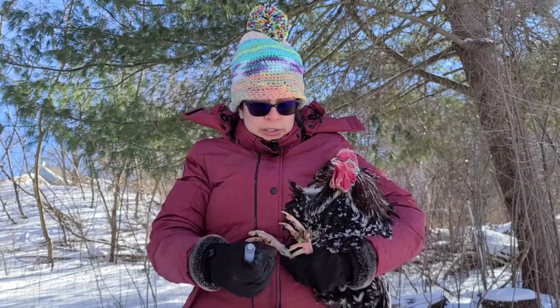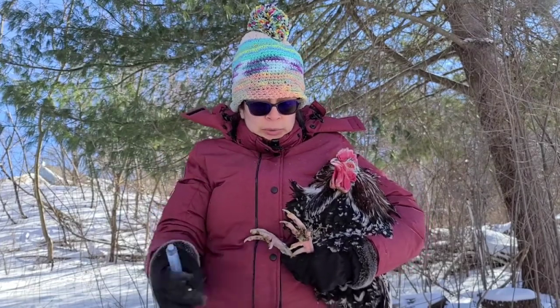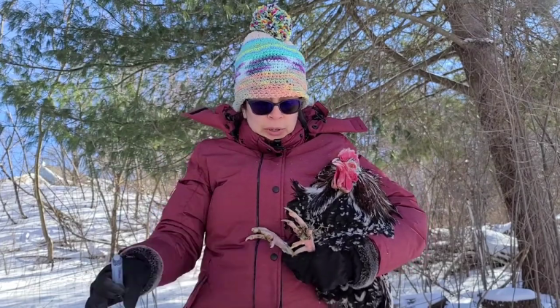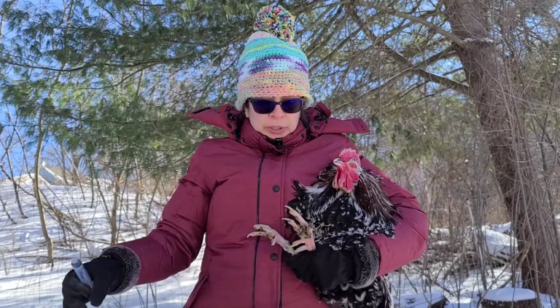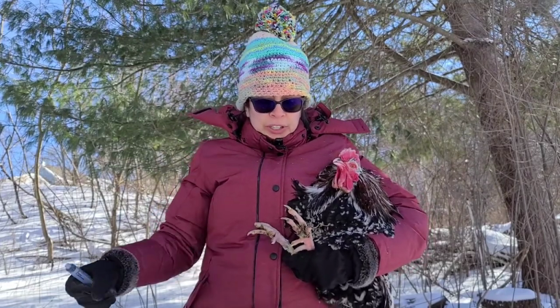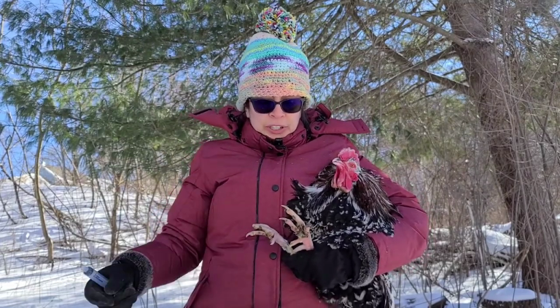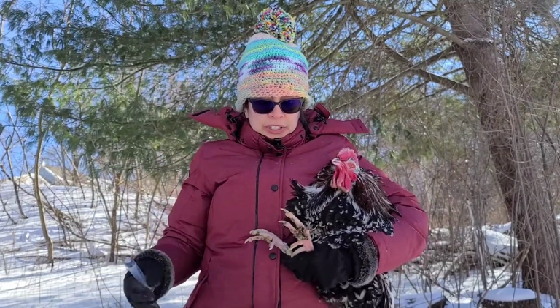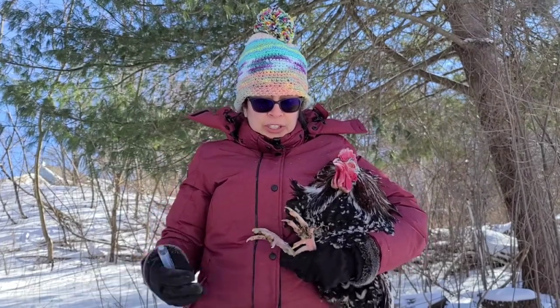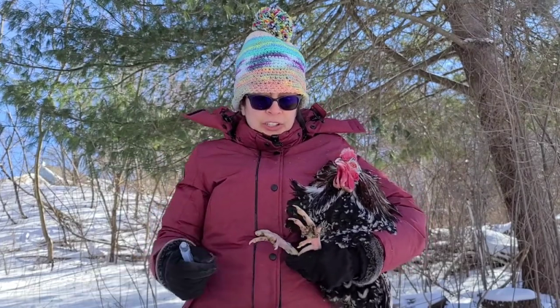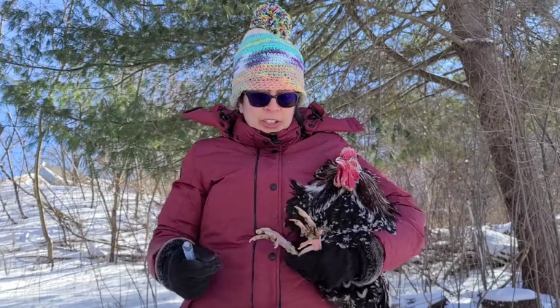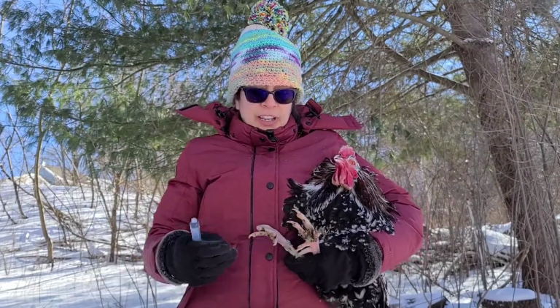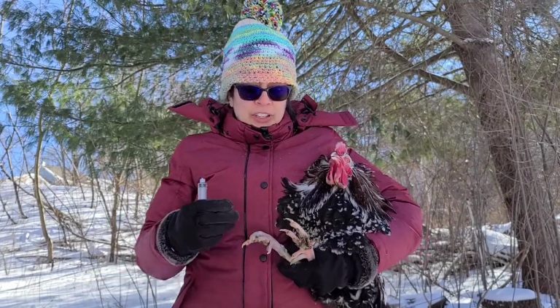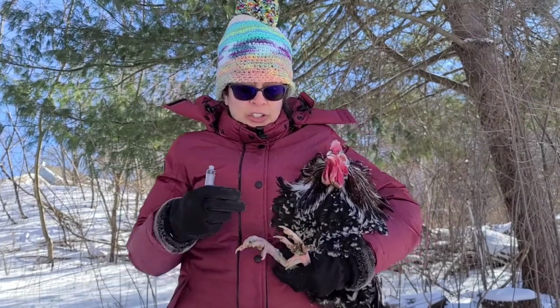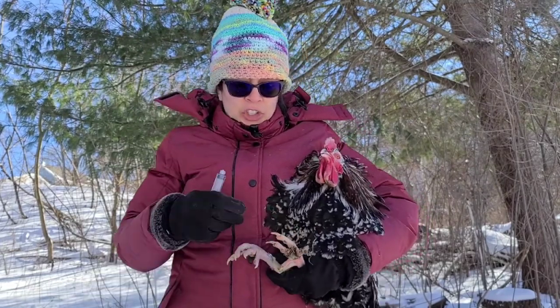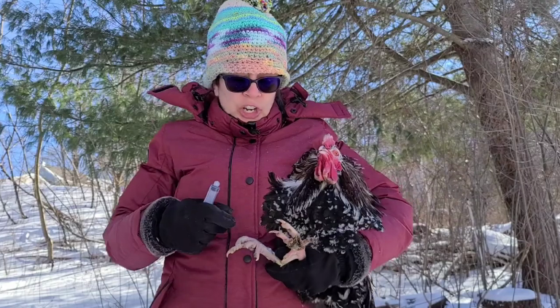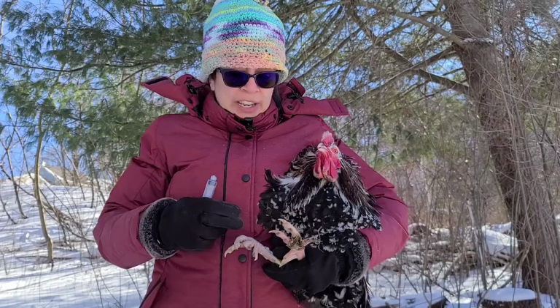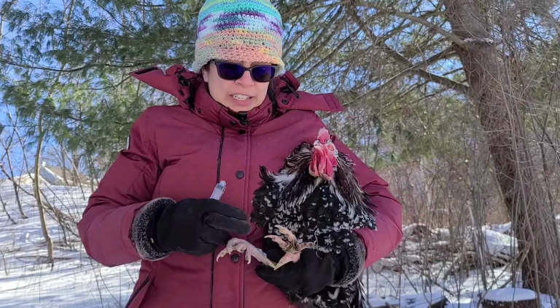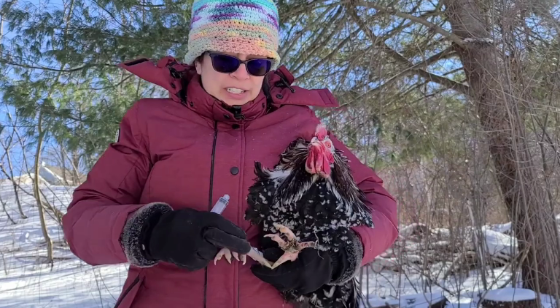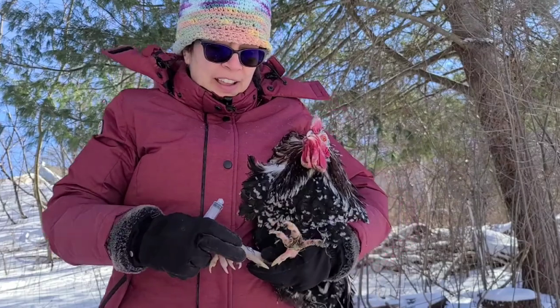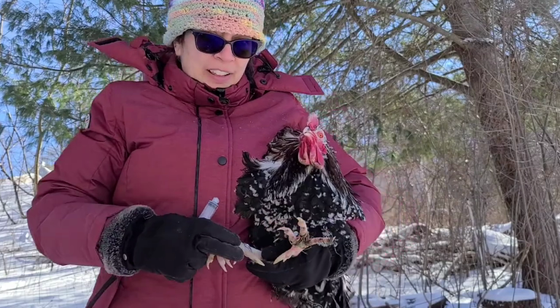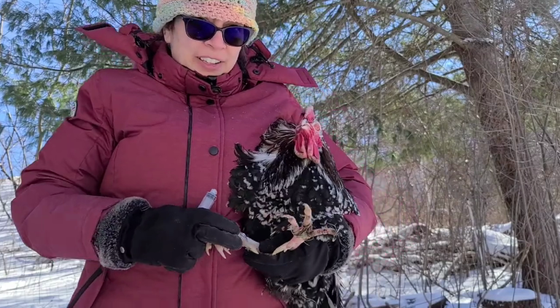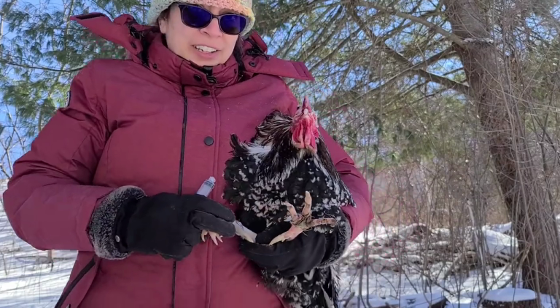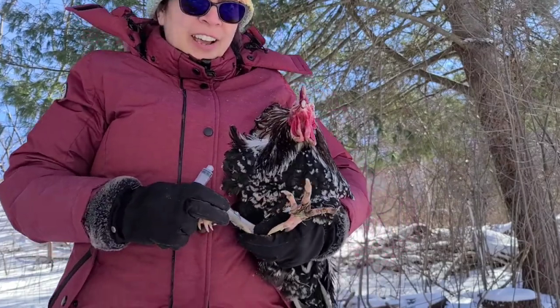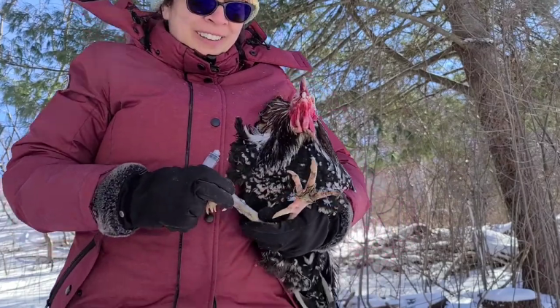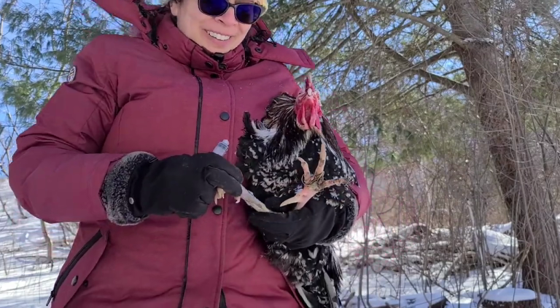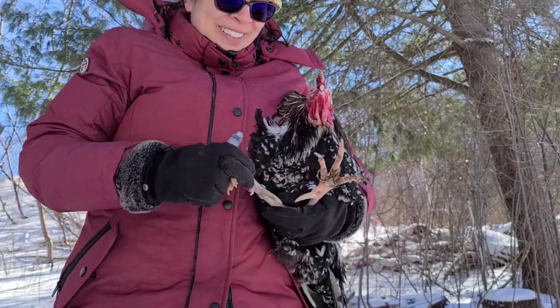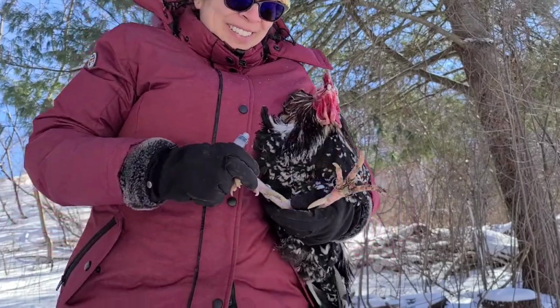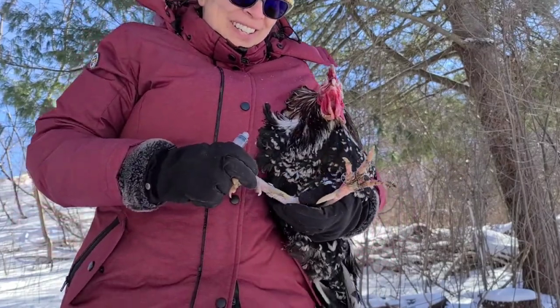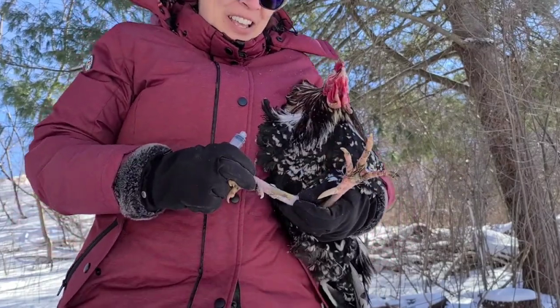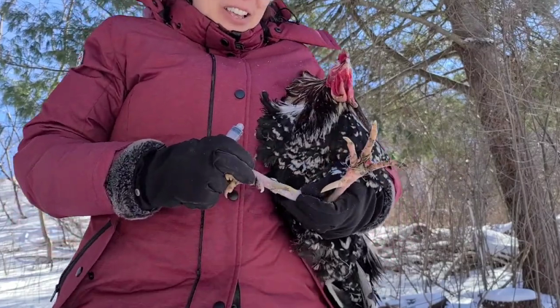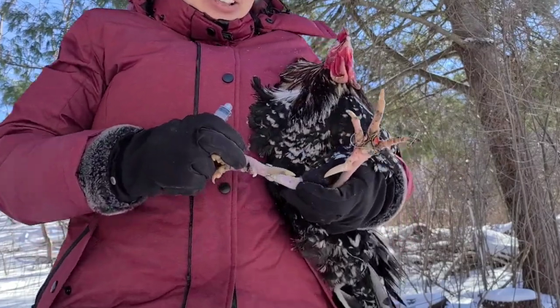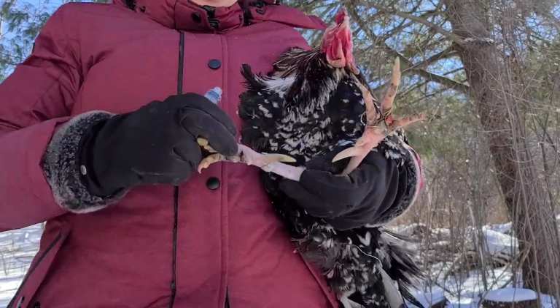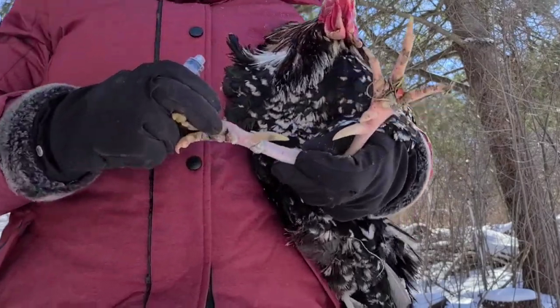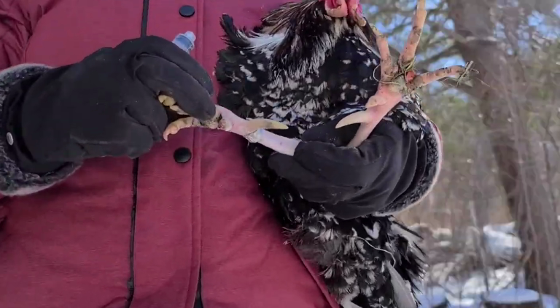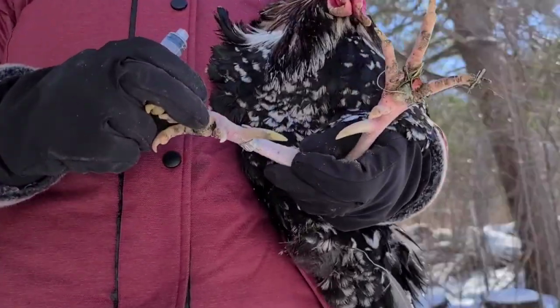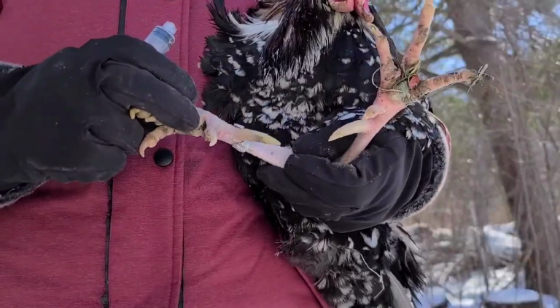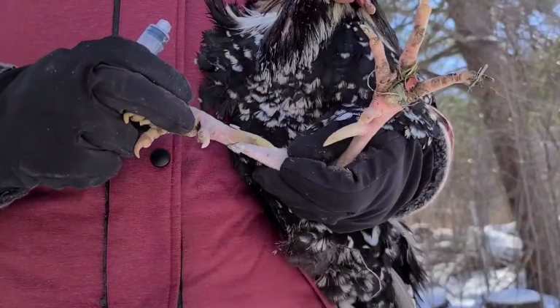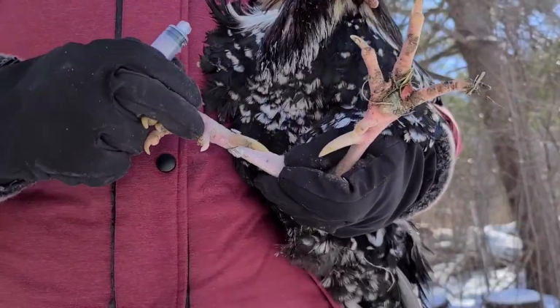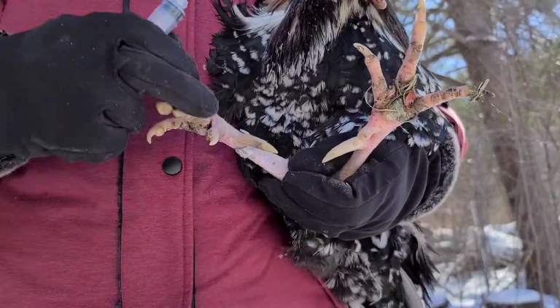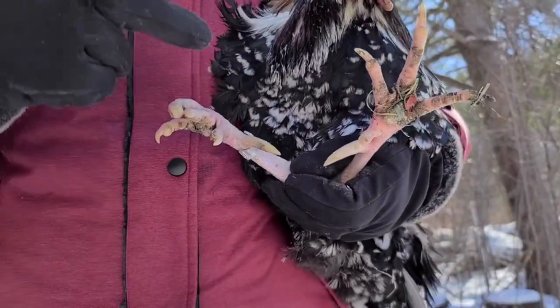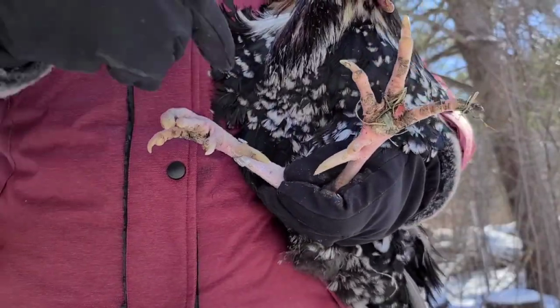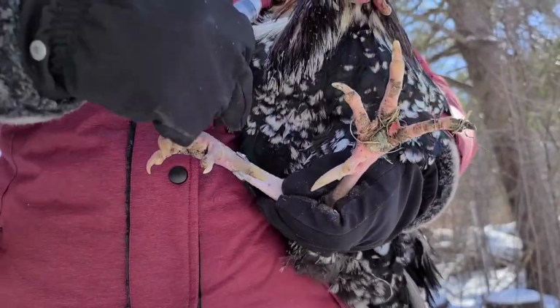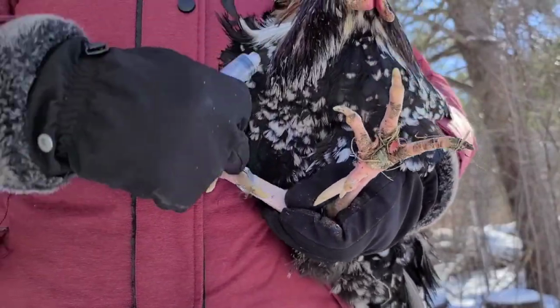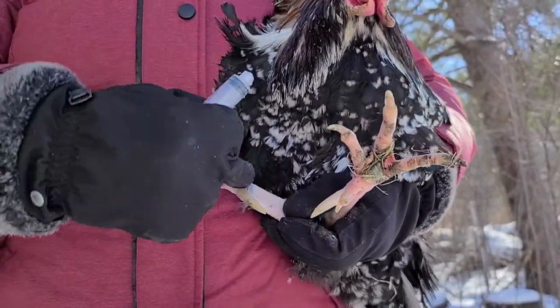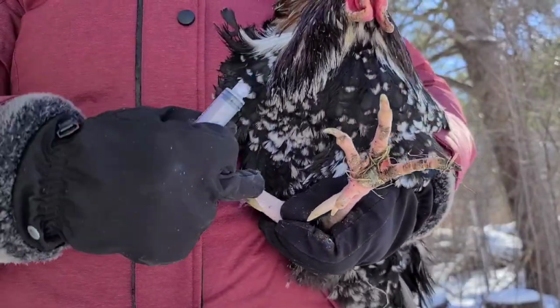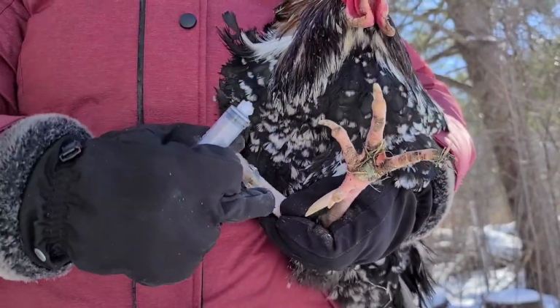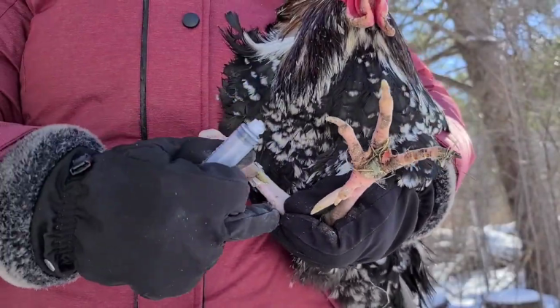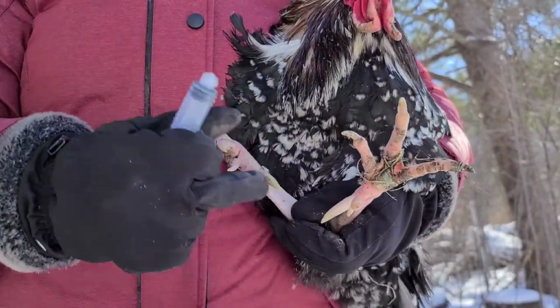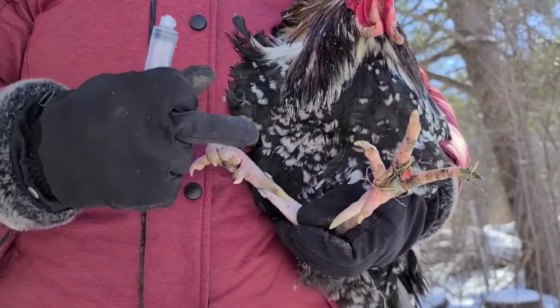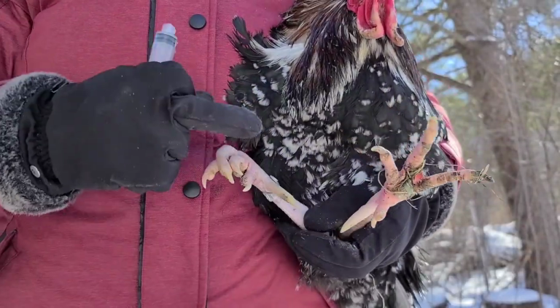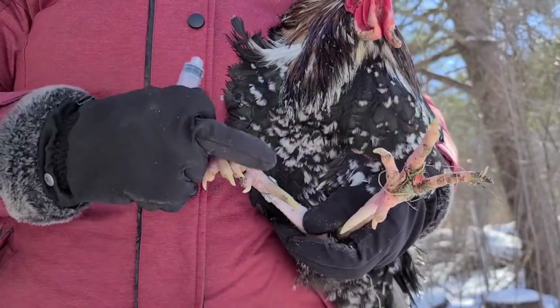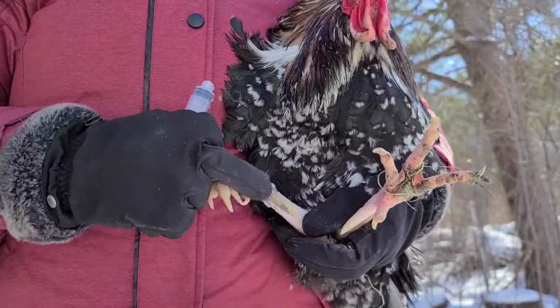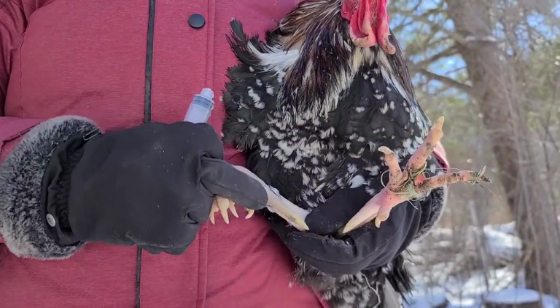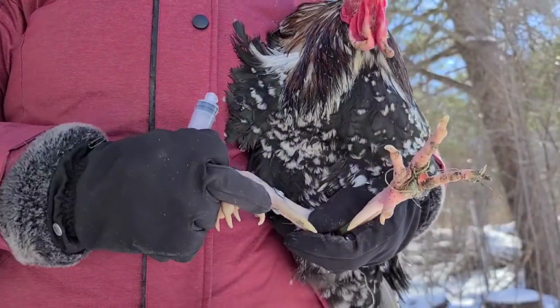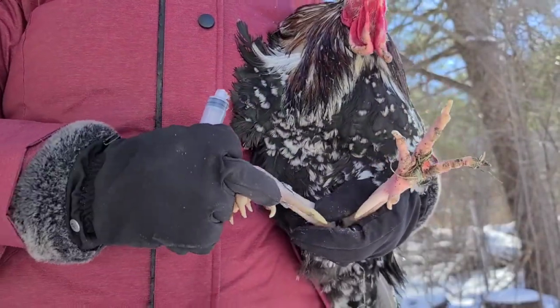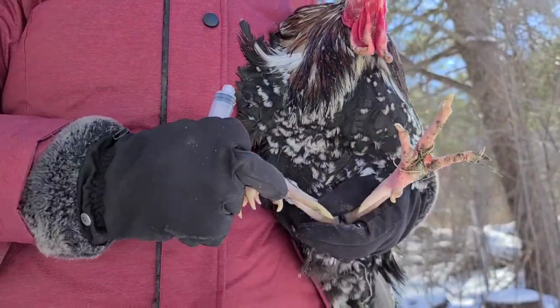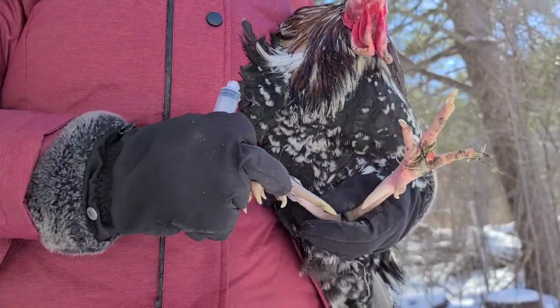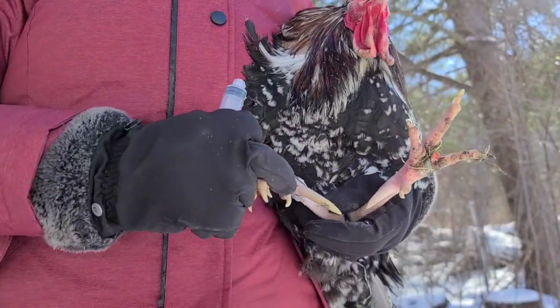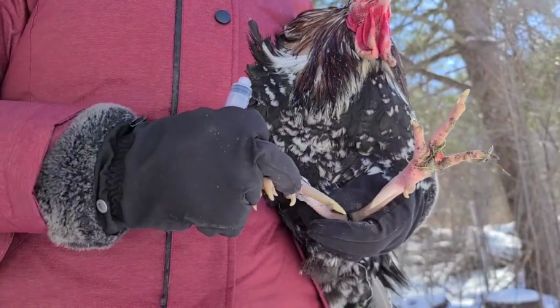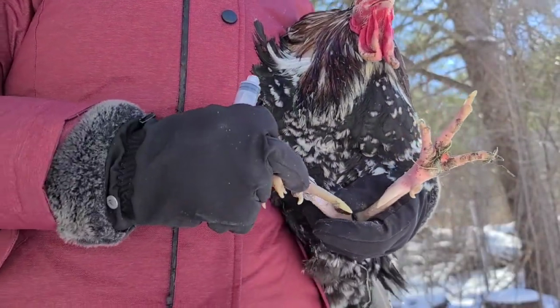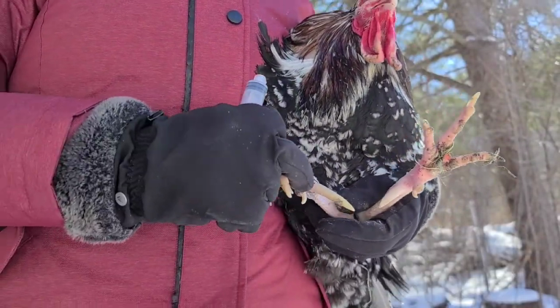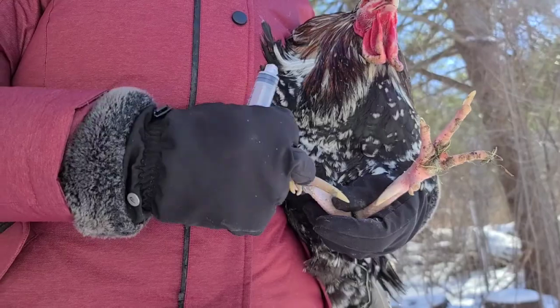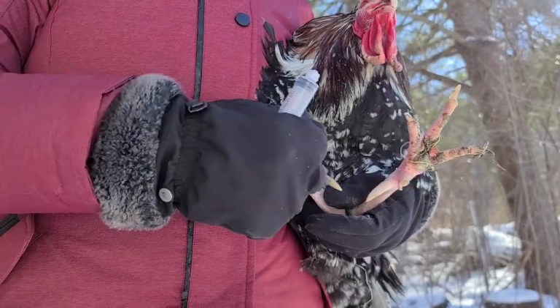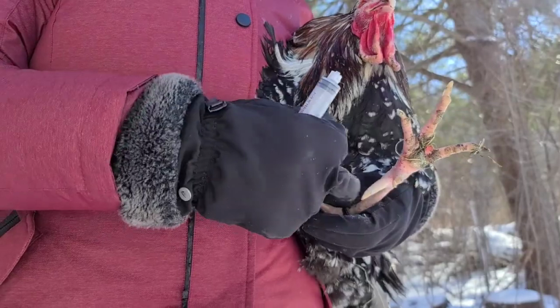While we're here let's take a look at his giant talon. Look at that thing right here — the biggest toenail I ever did see.